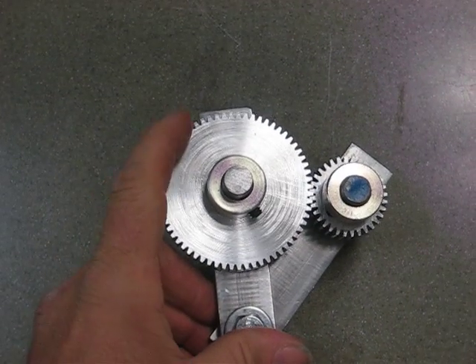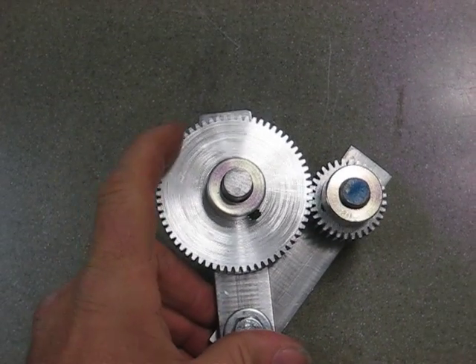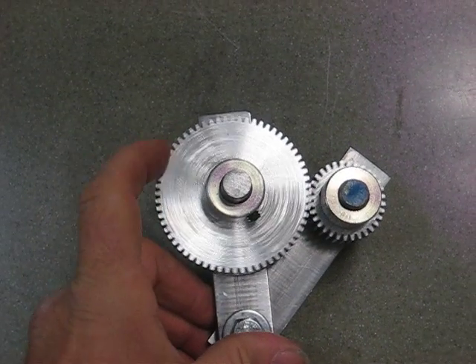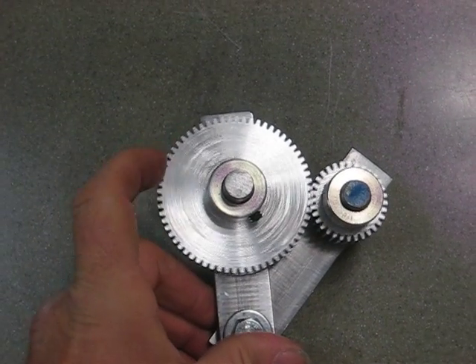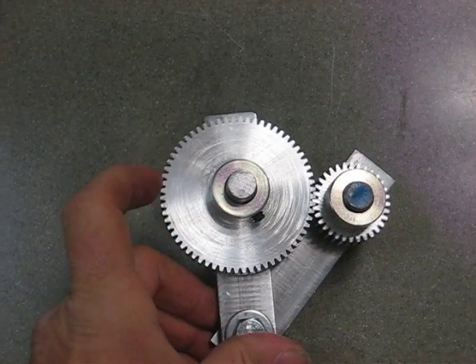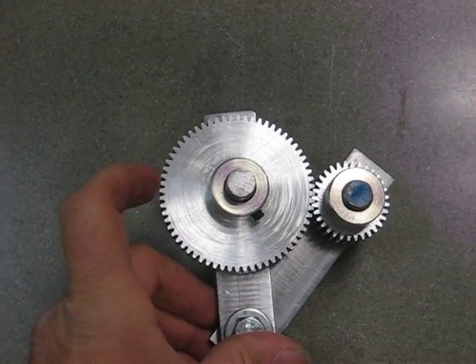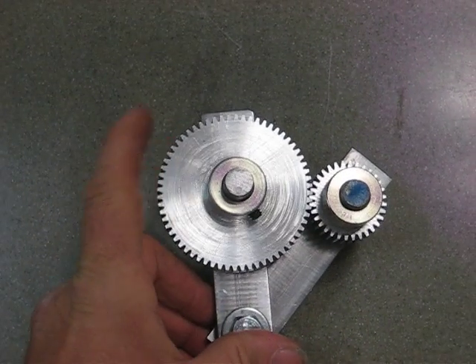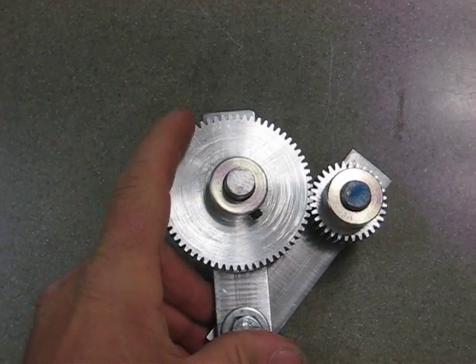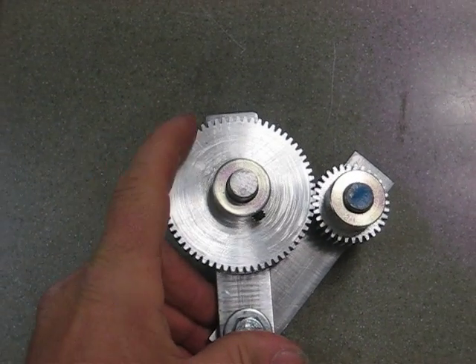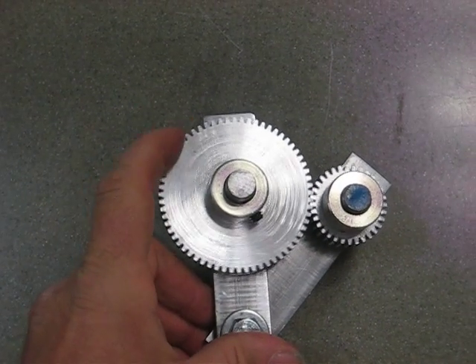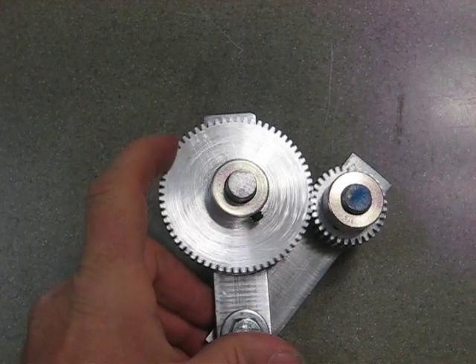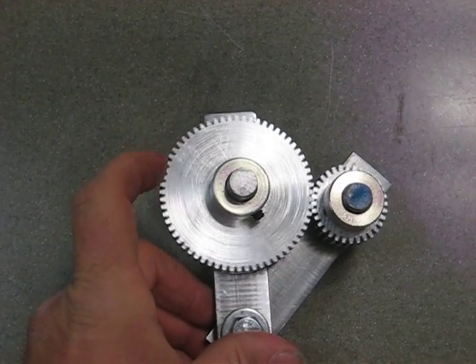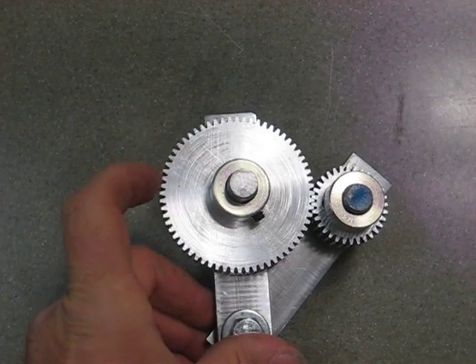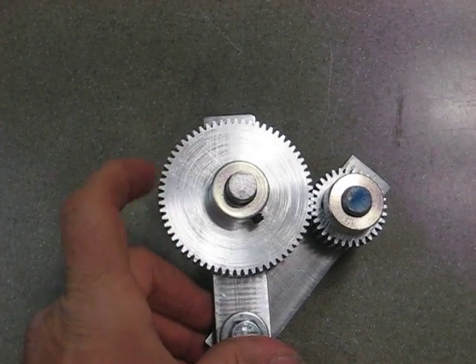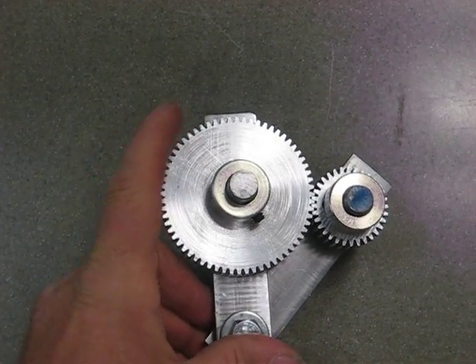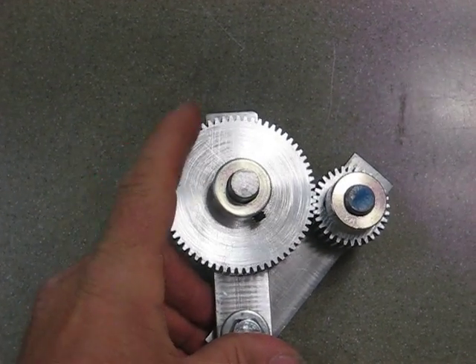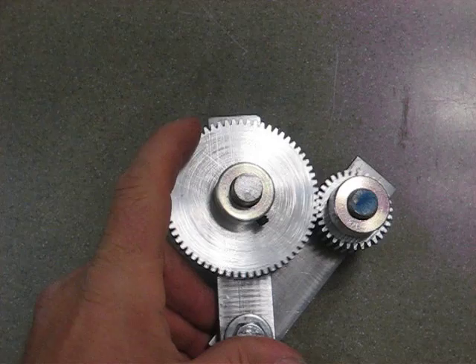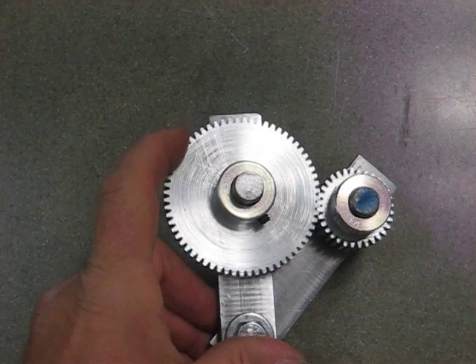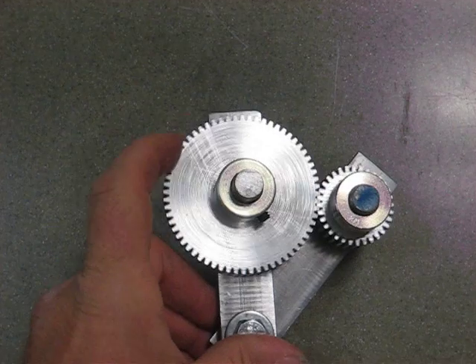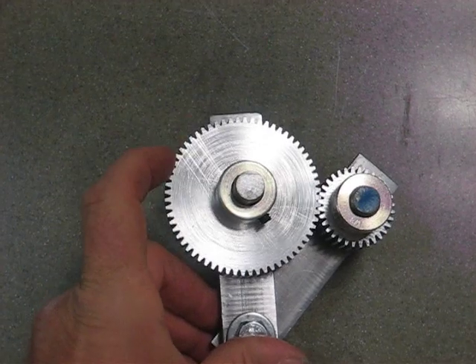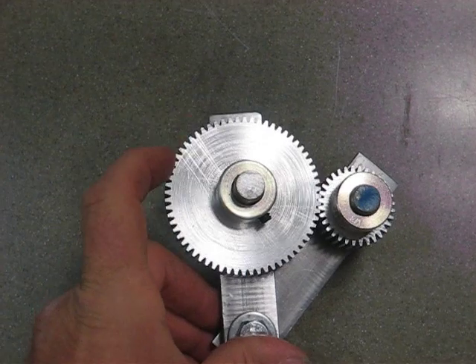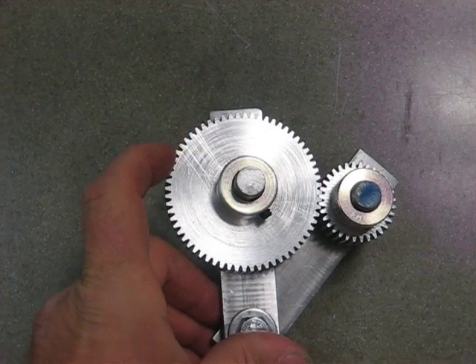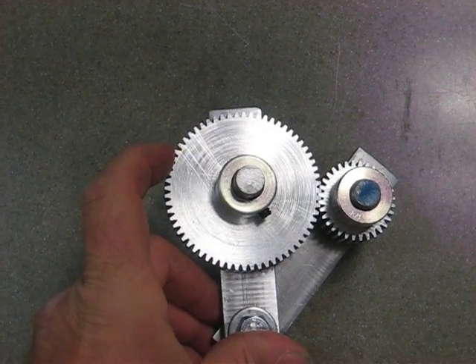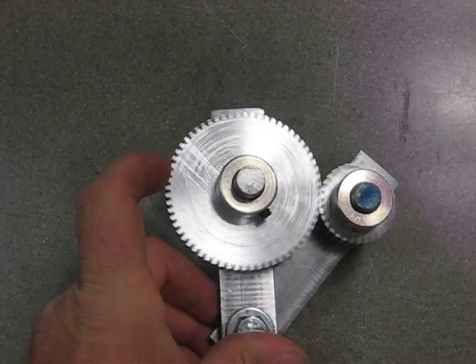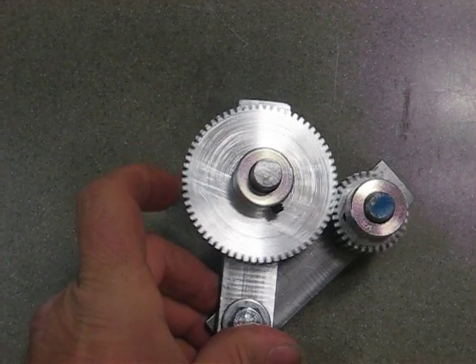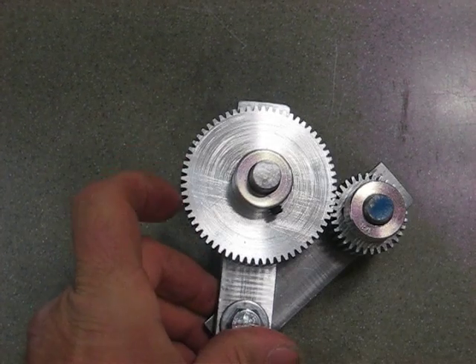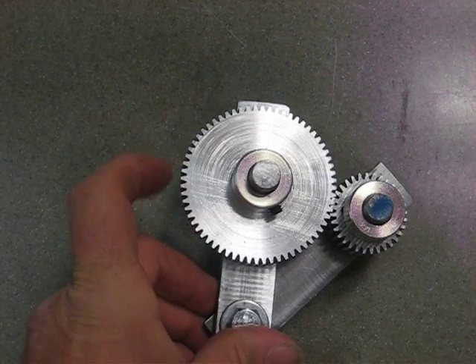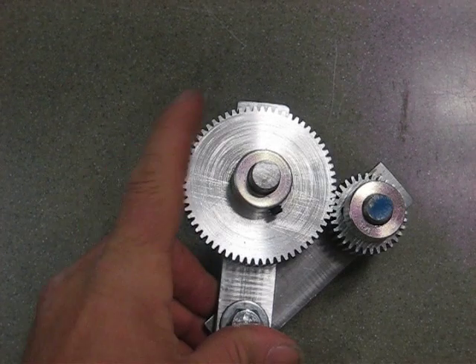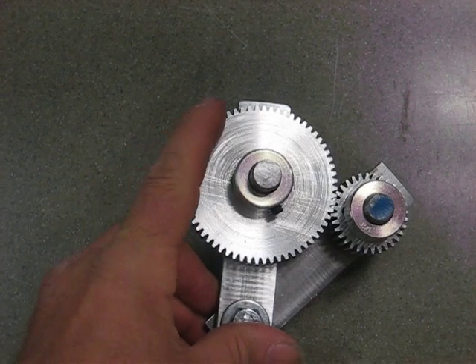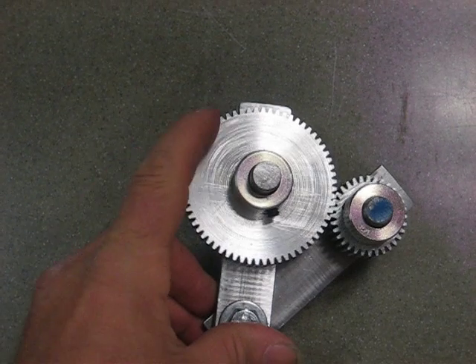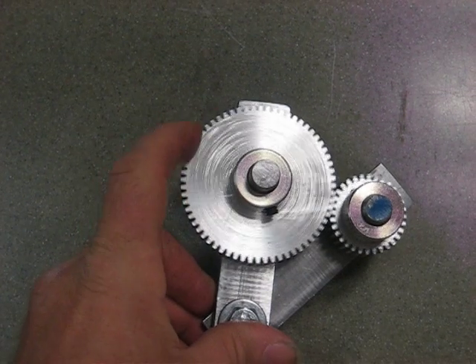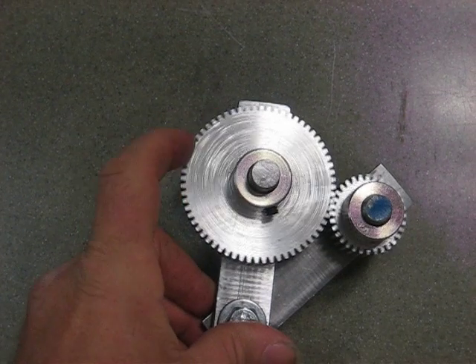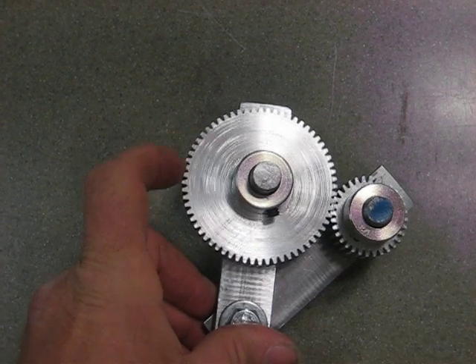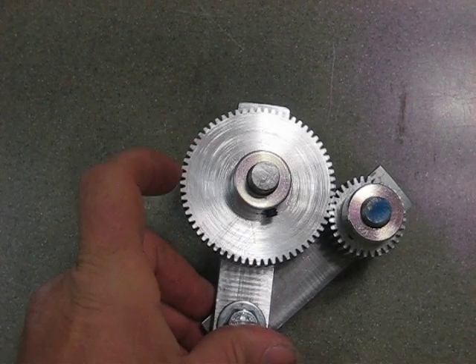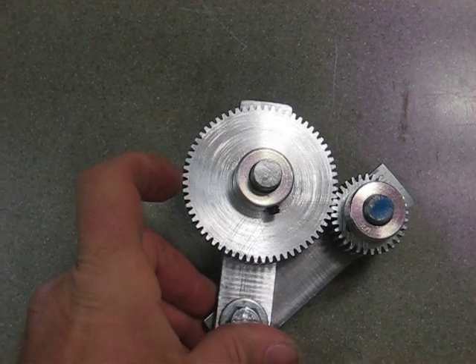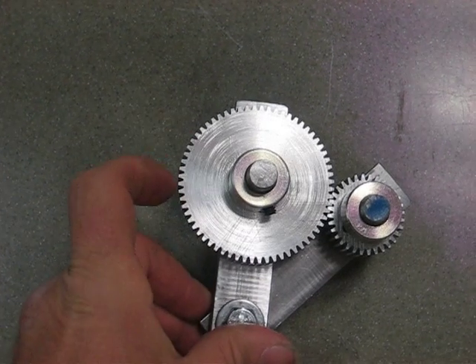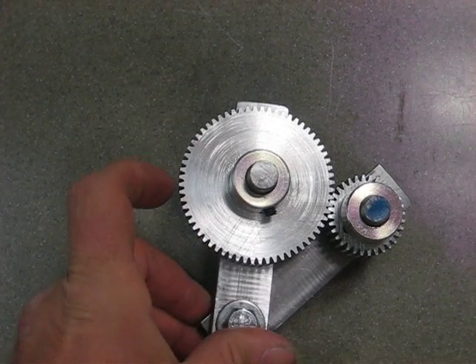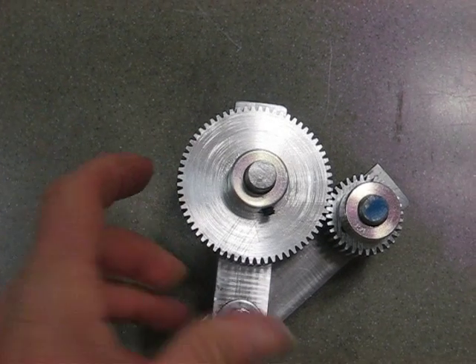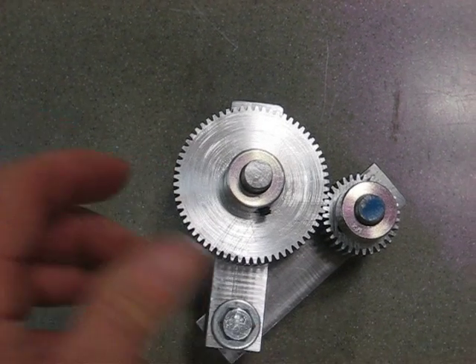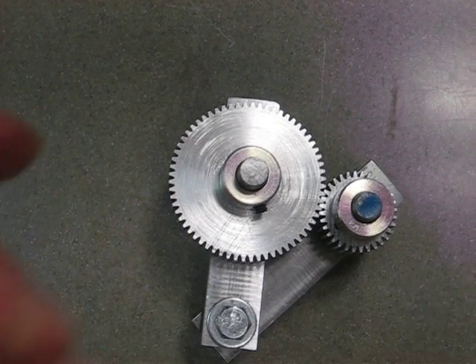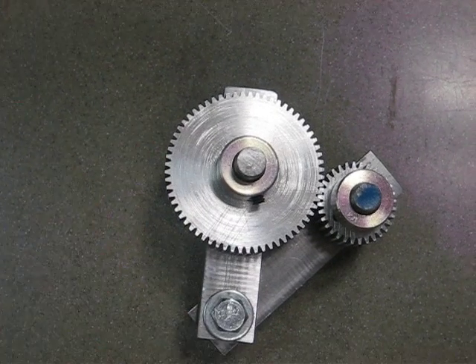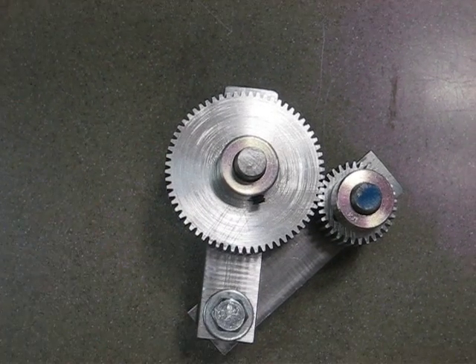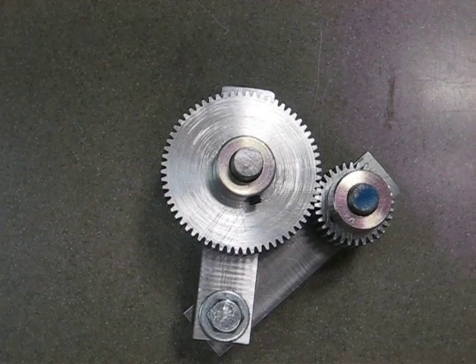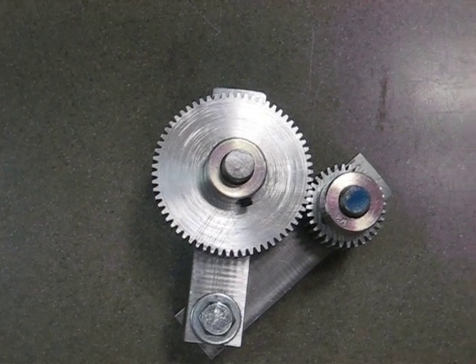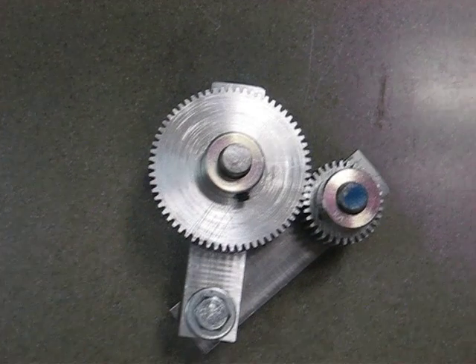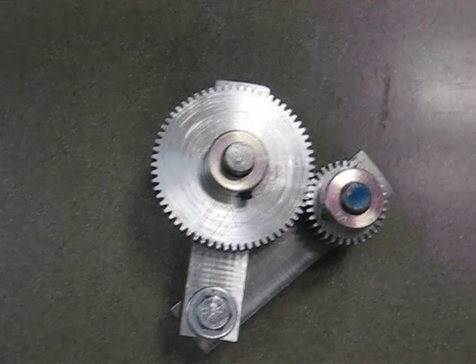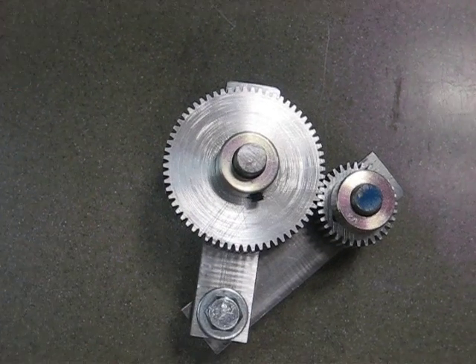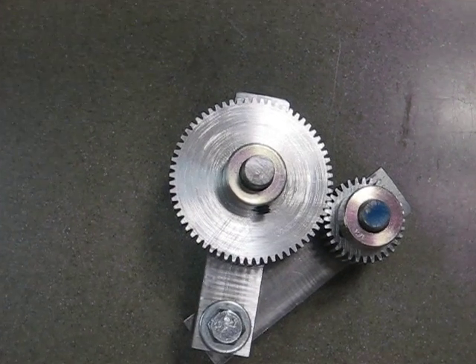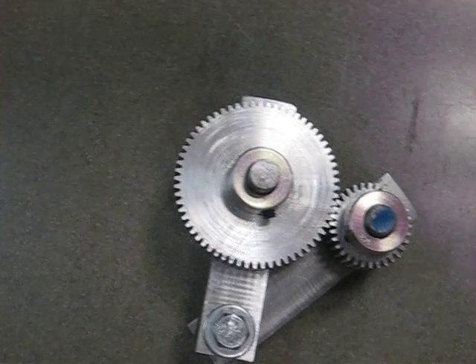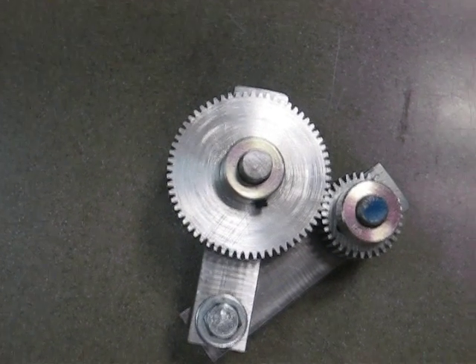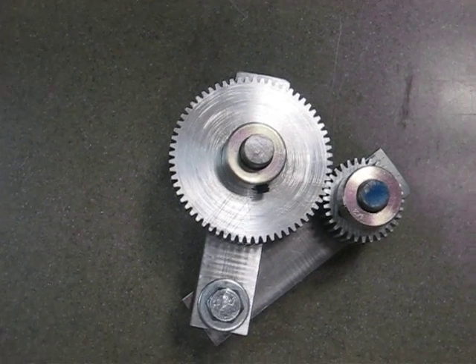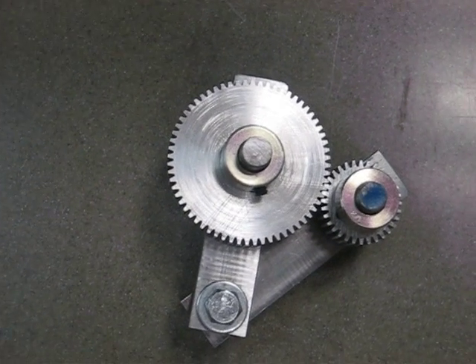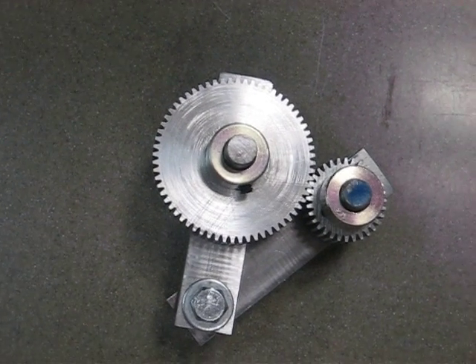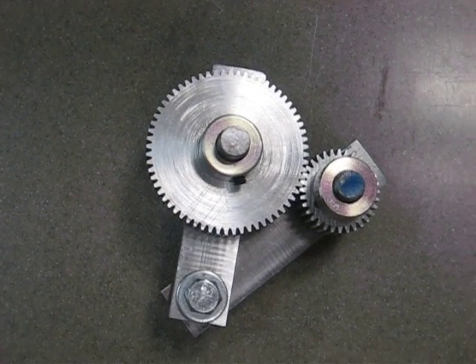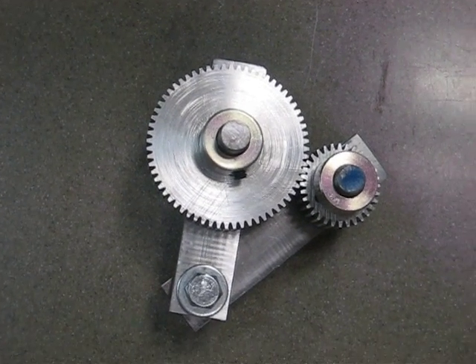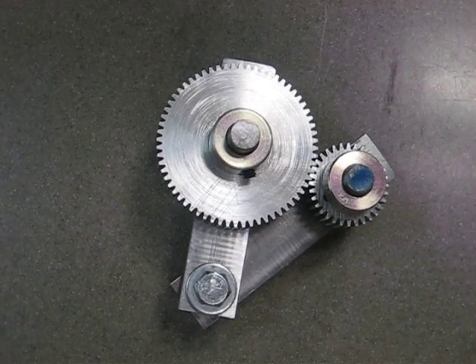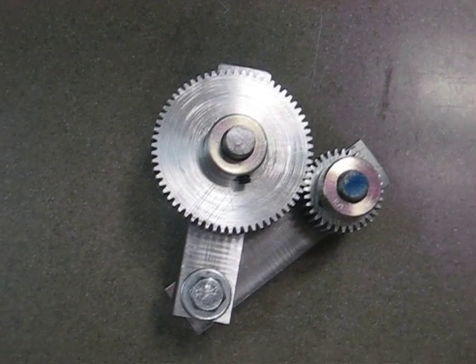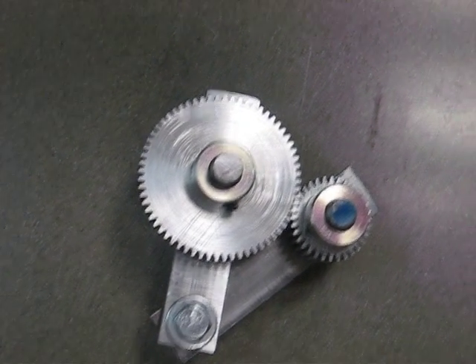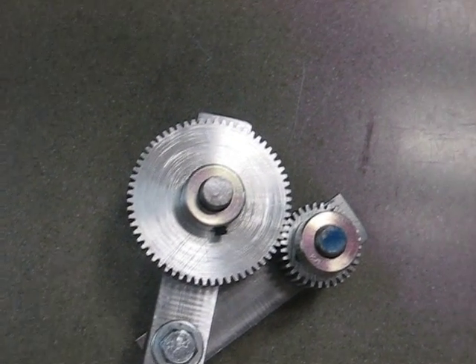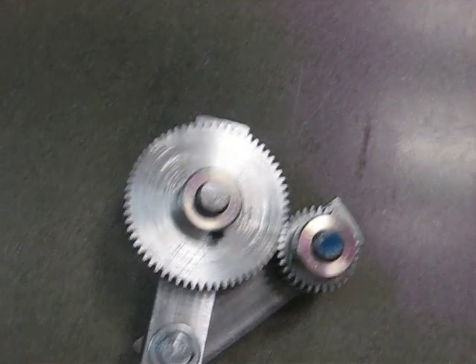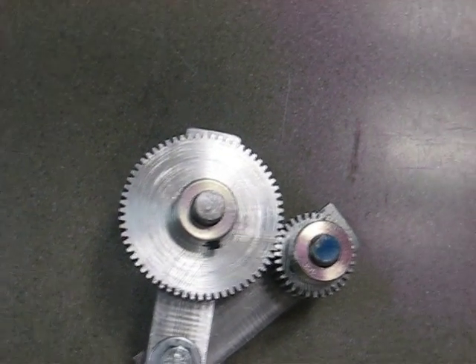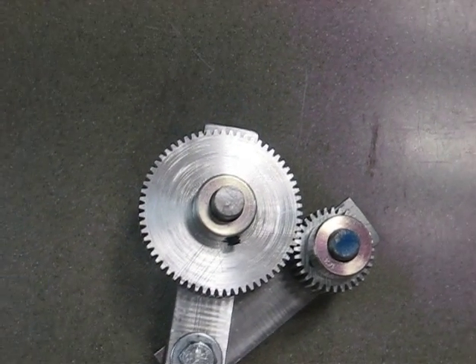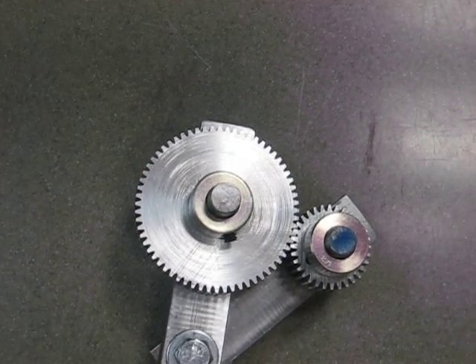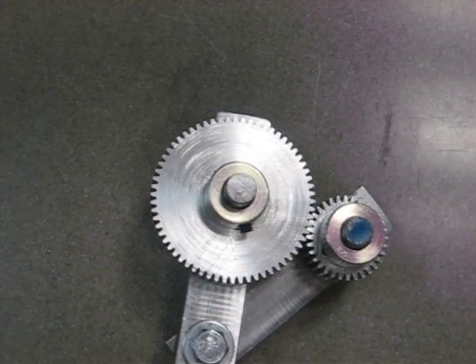It came out very nice. That's it. Enjoy.